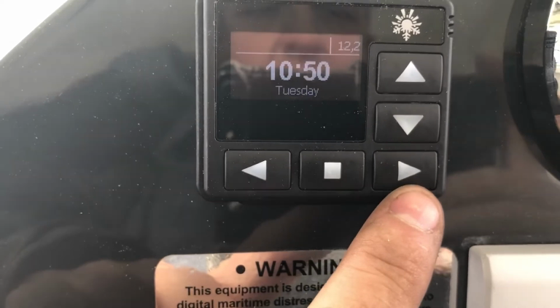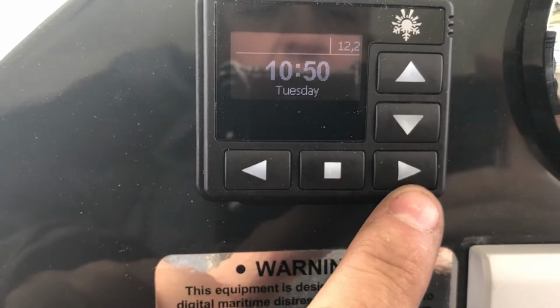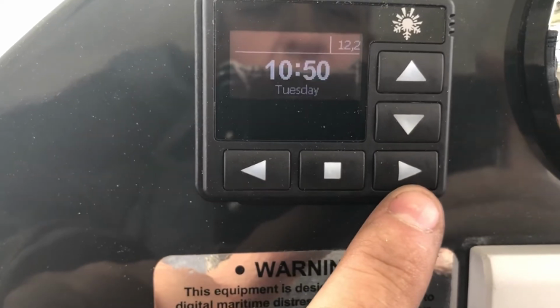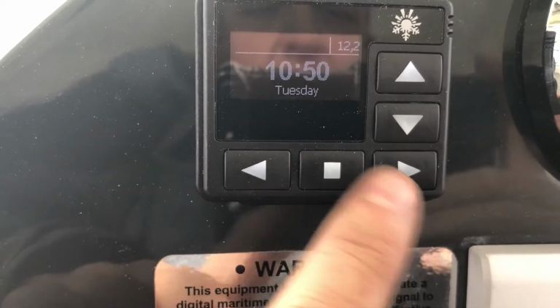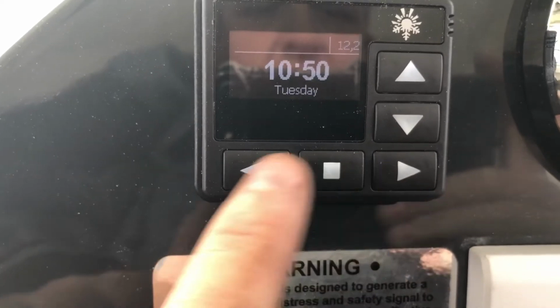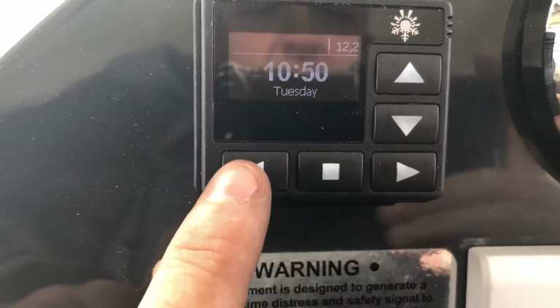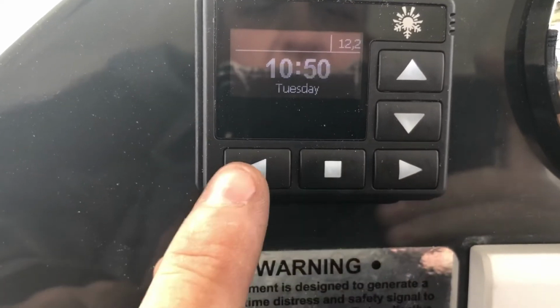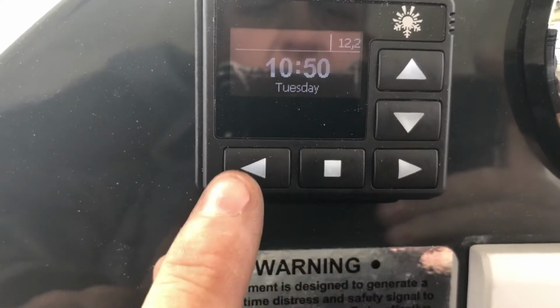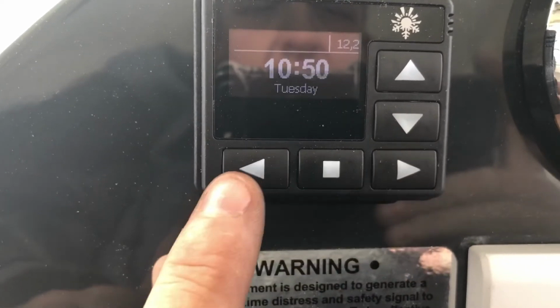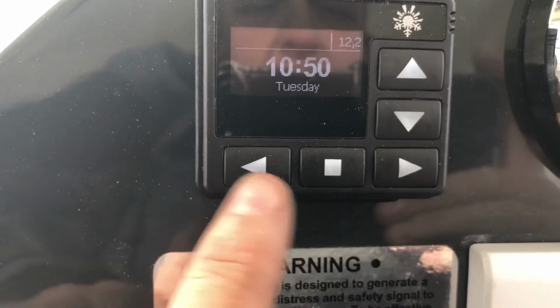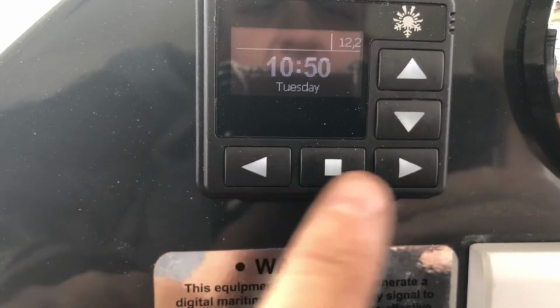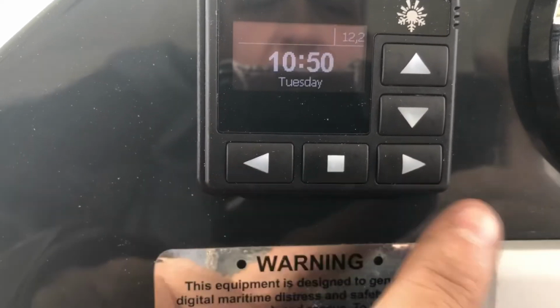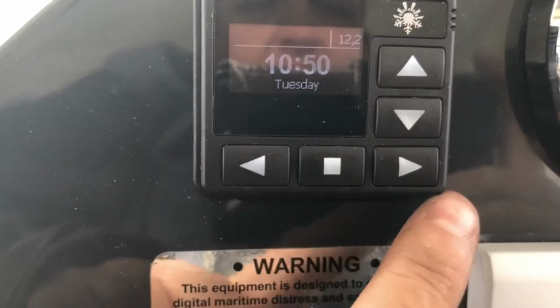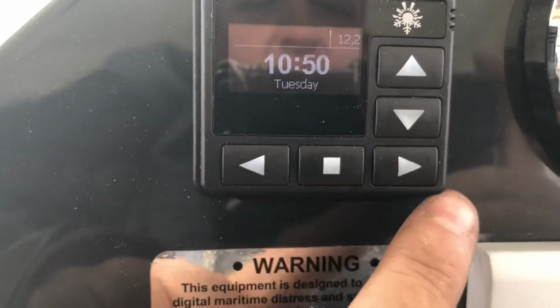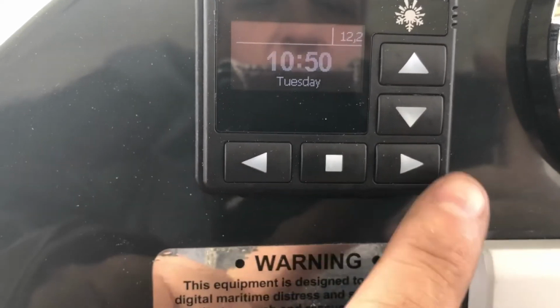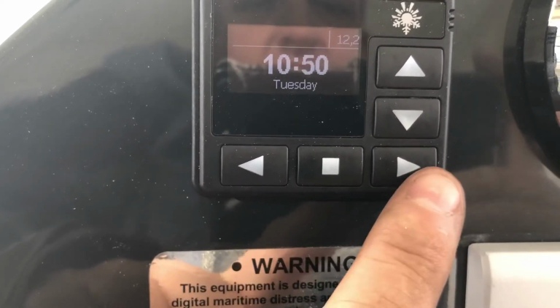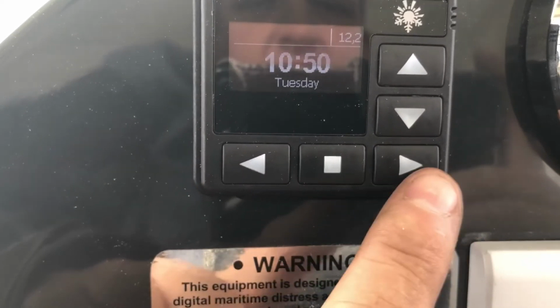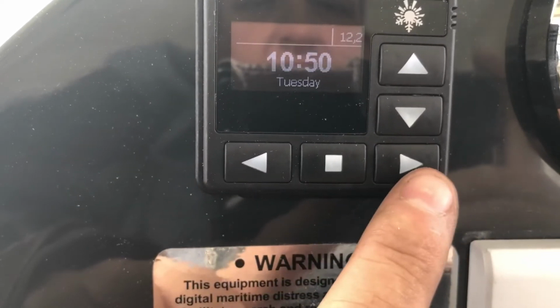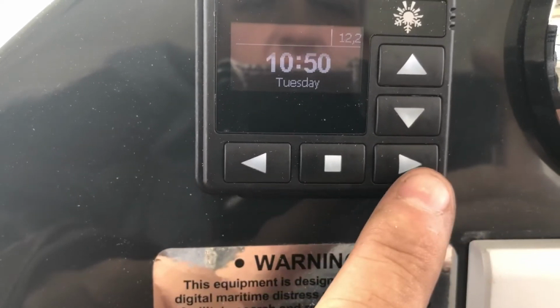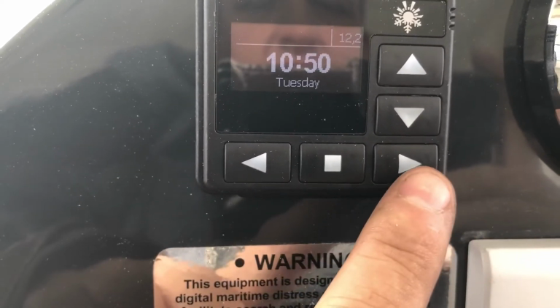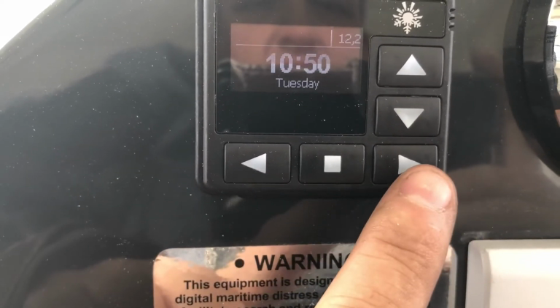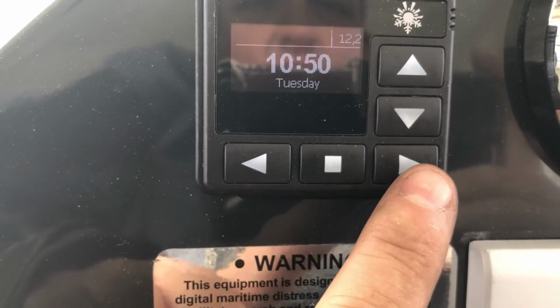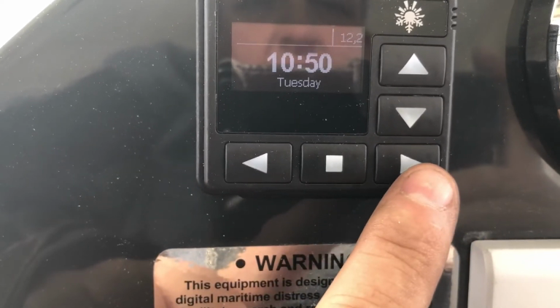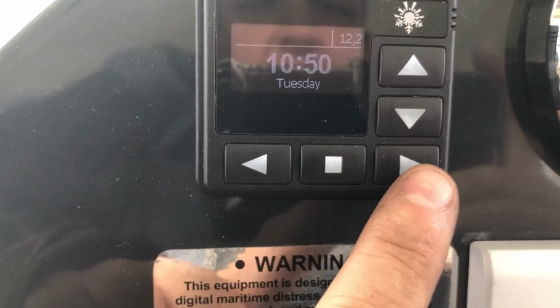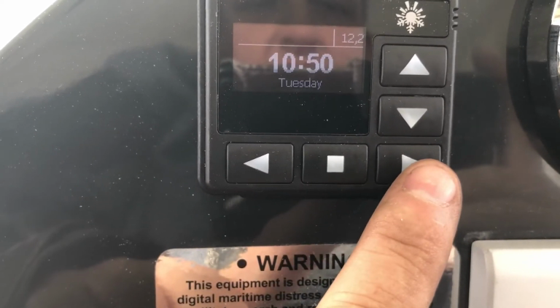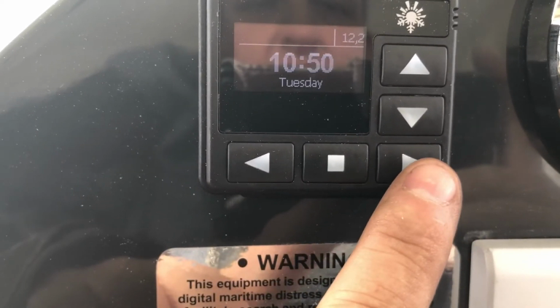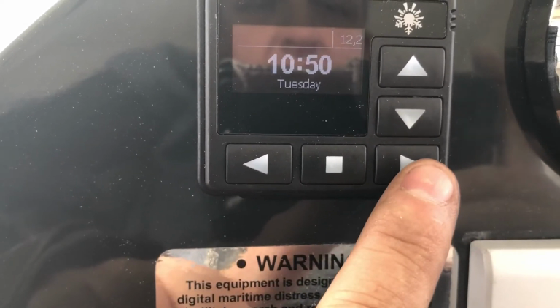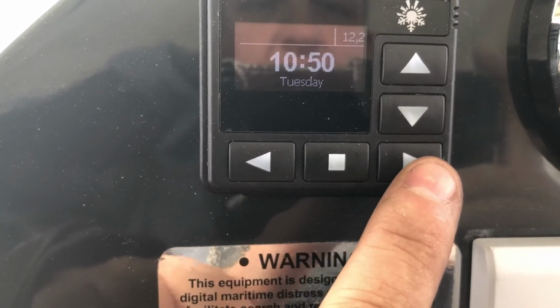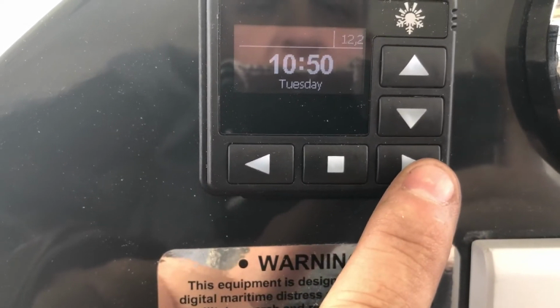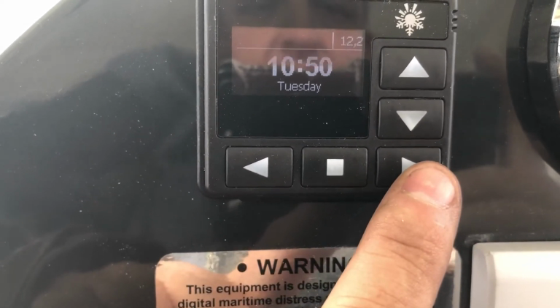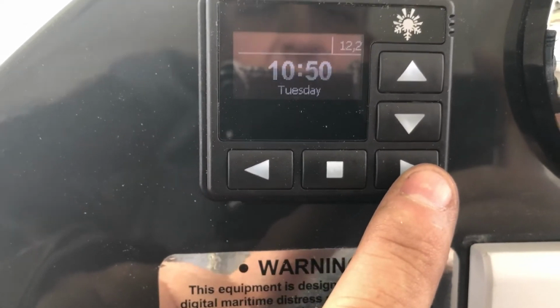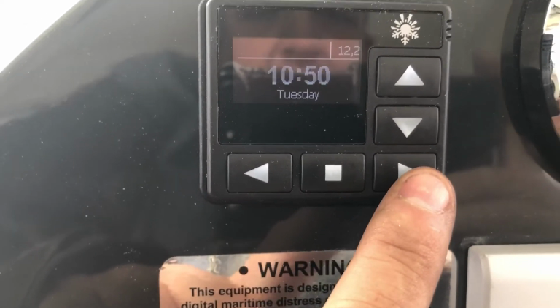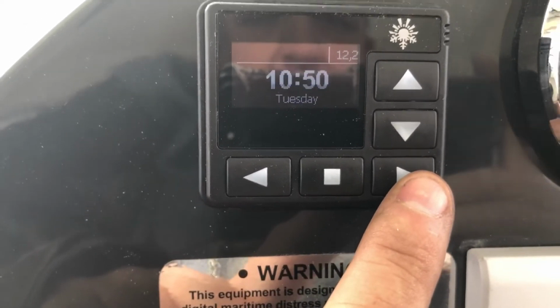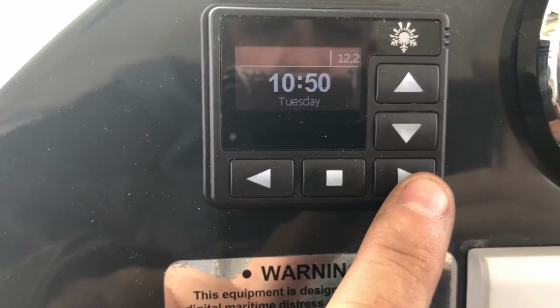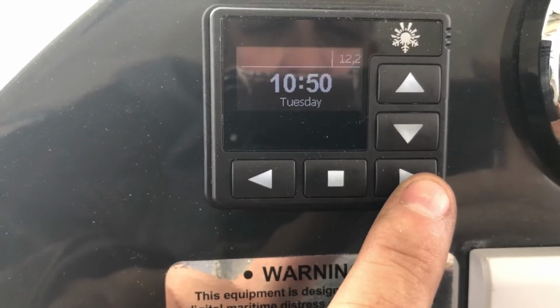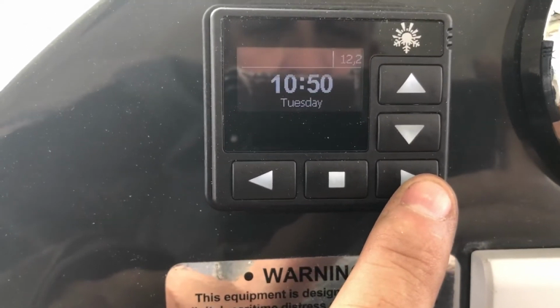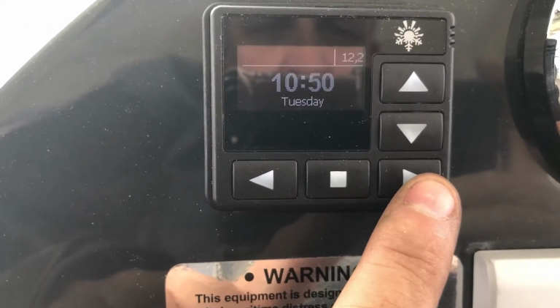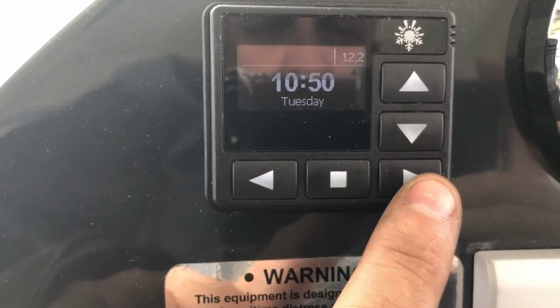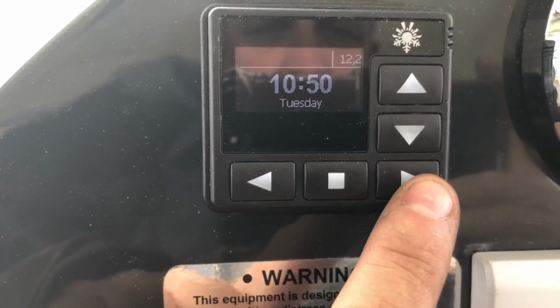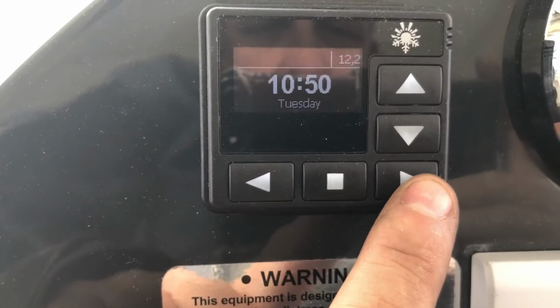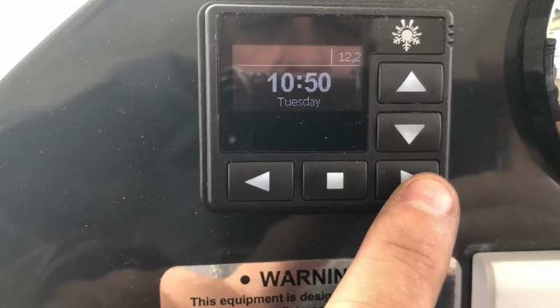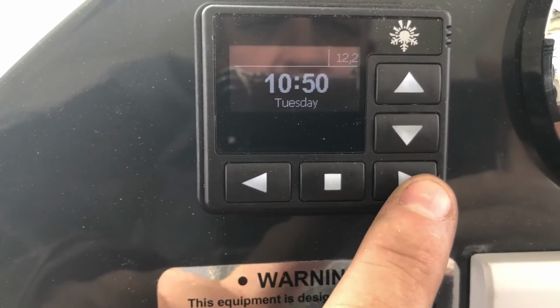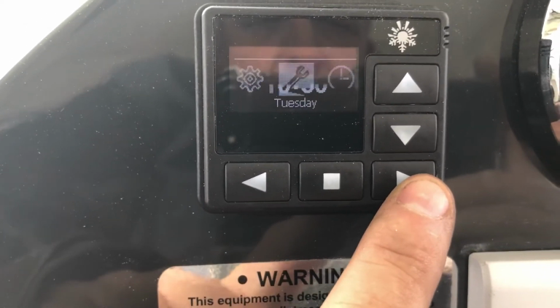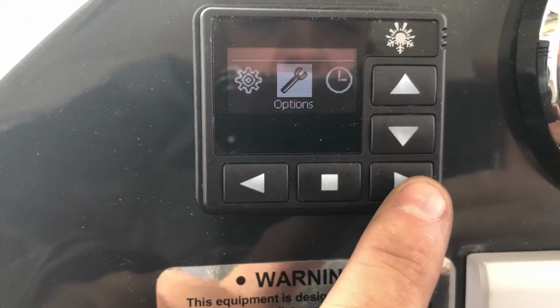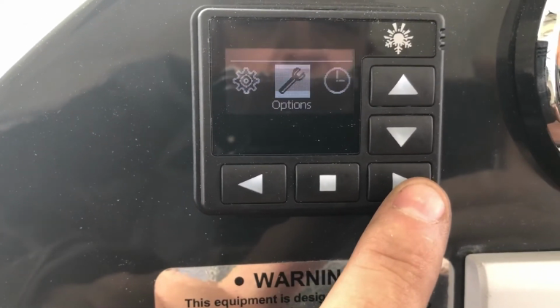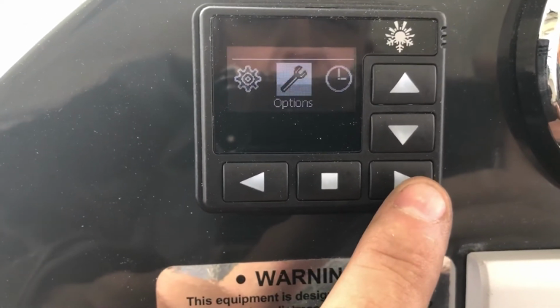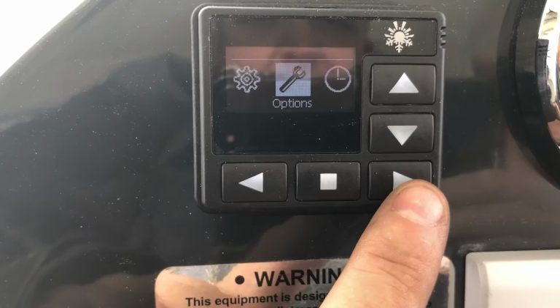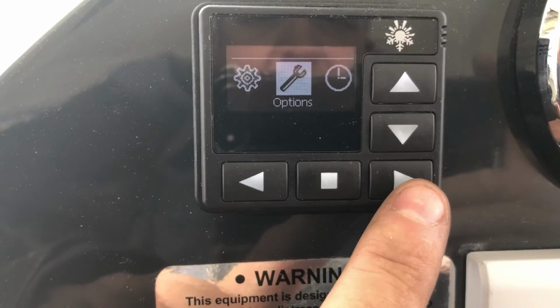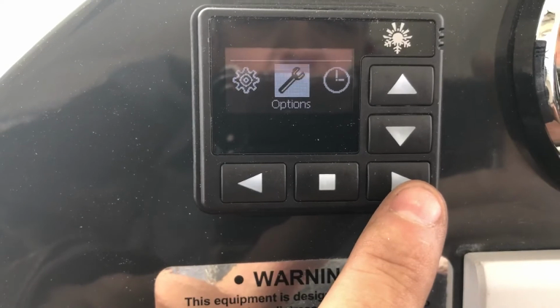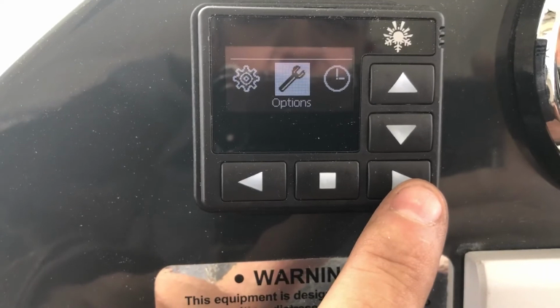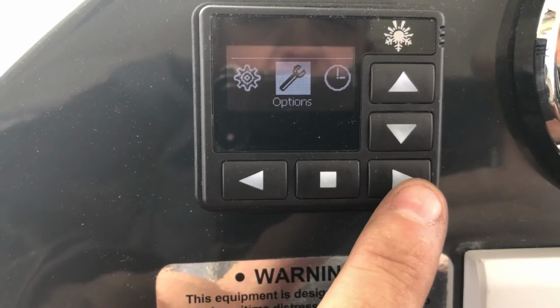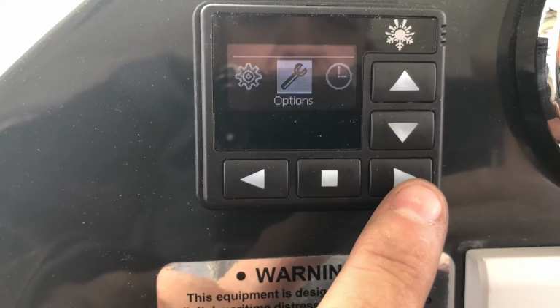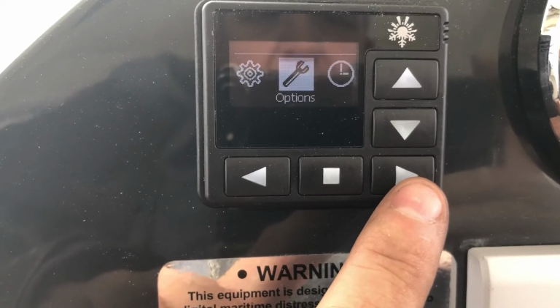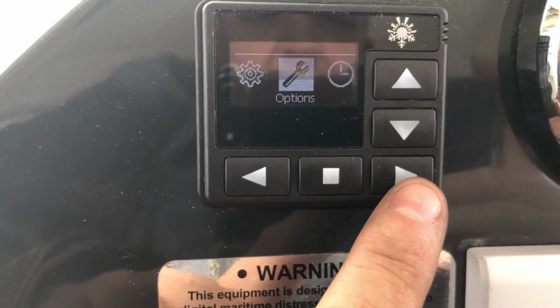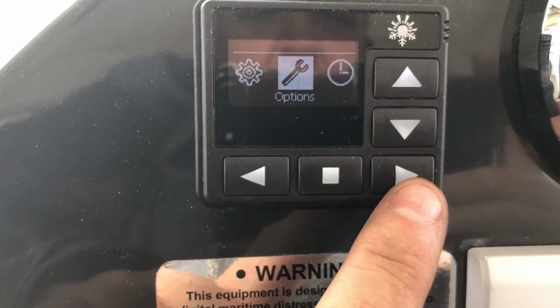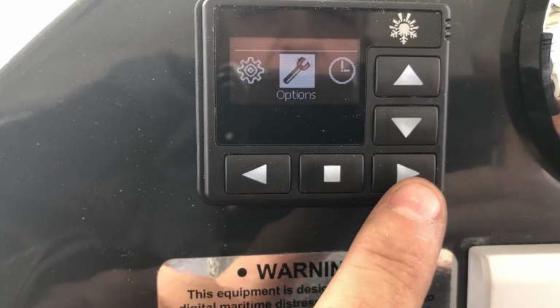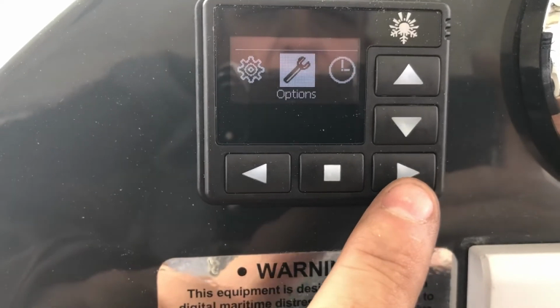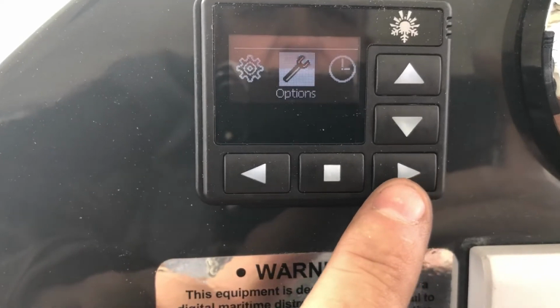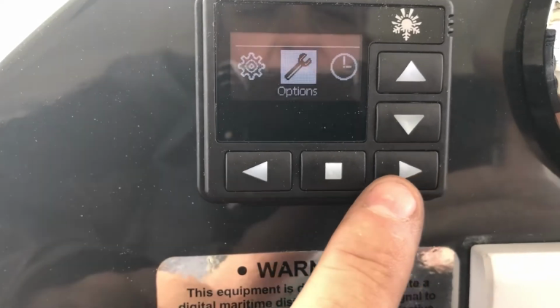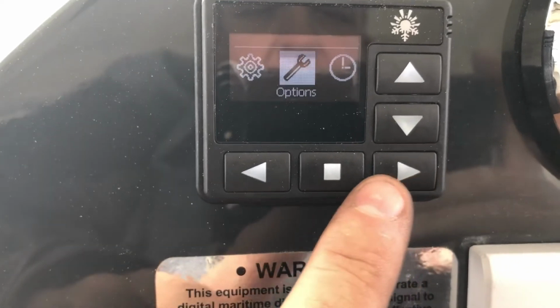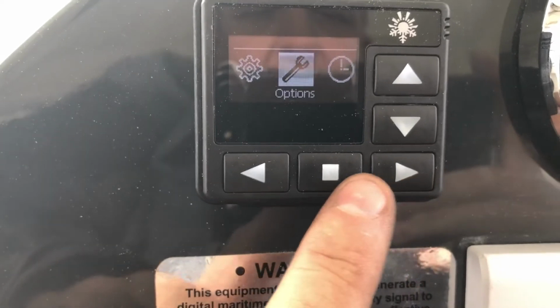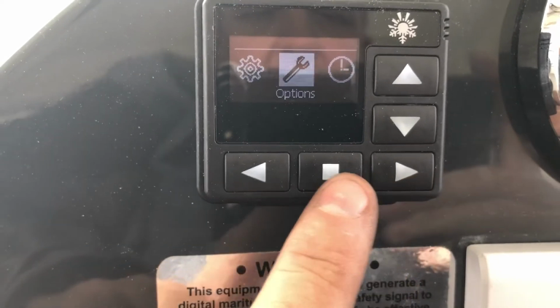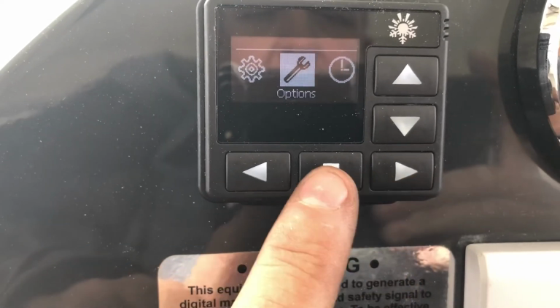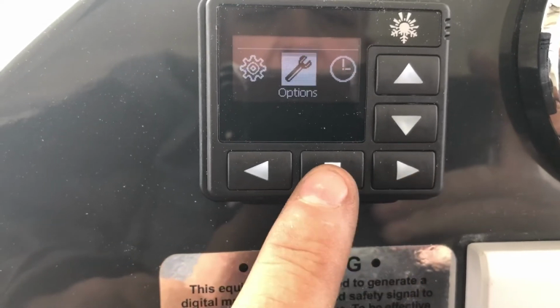Push either left or right to wake the screen. Push either left or right to go into the settings.